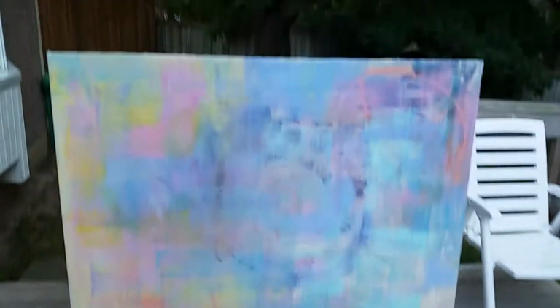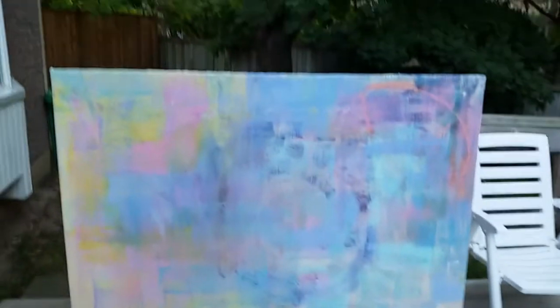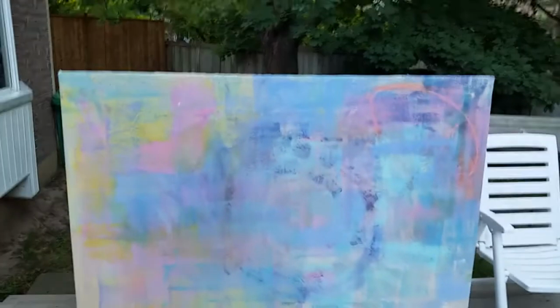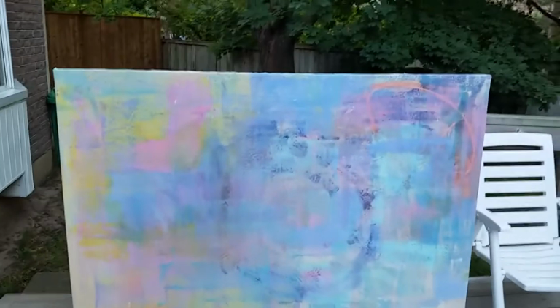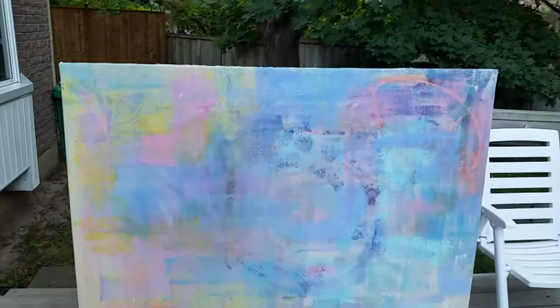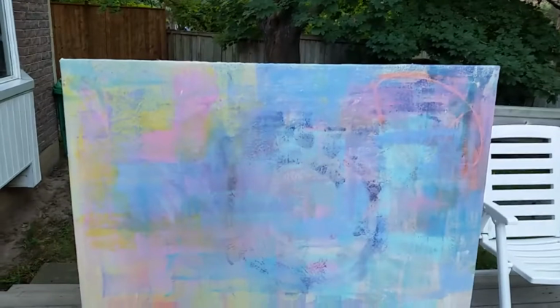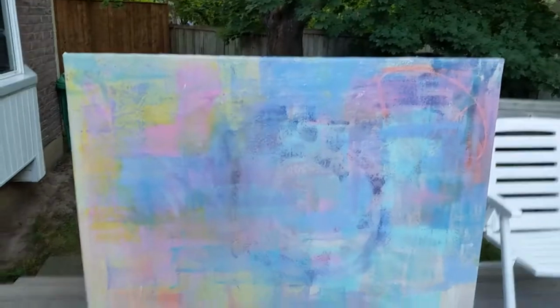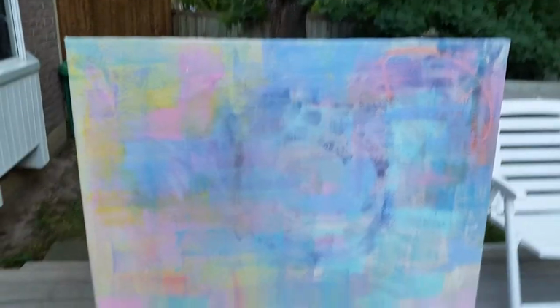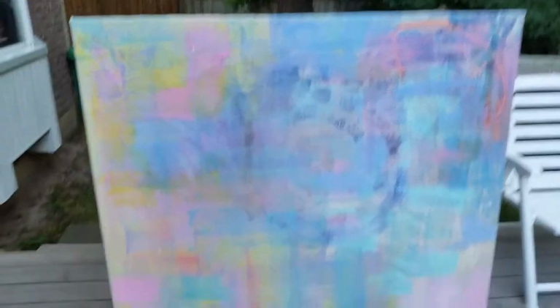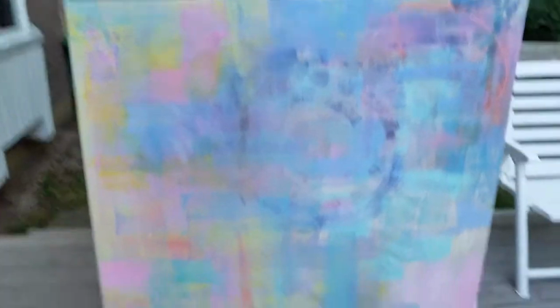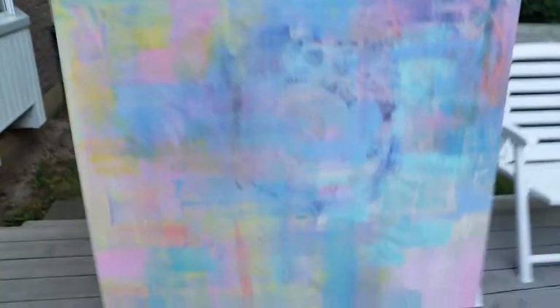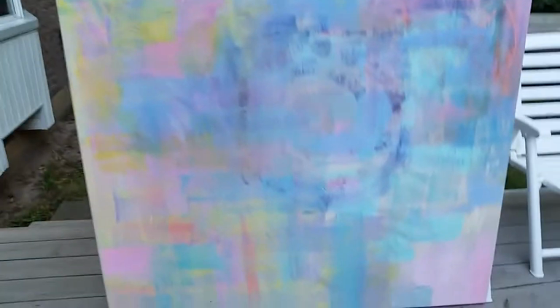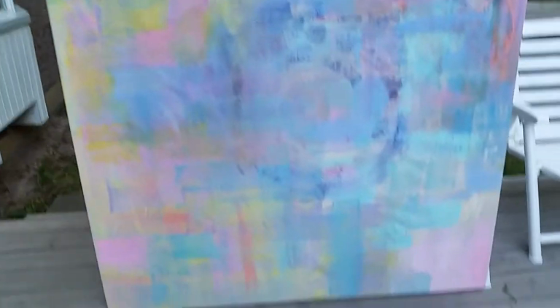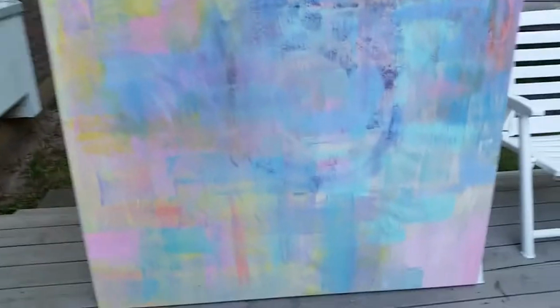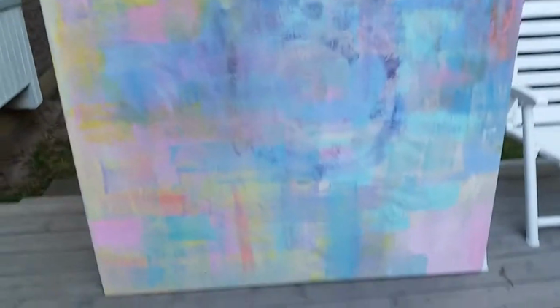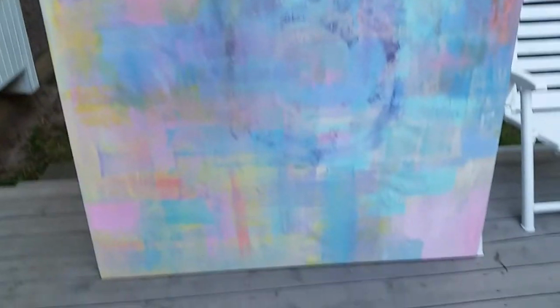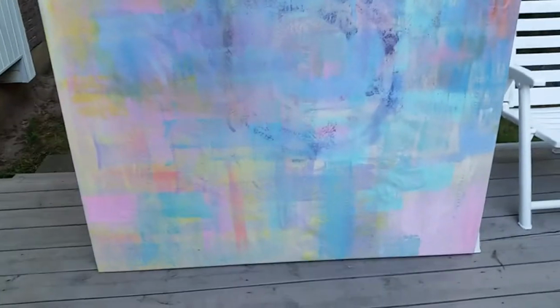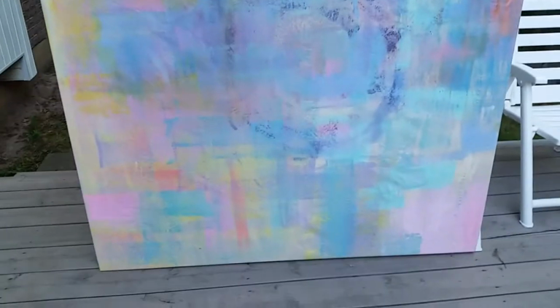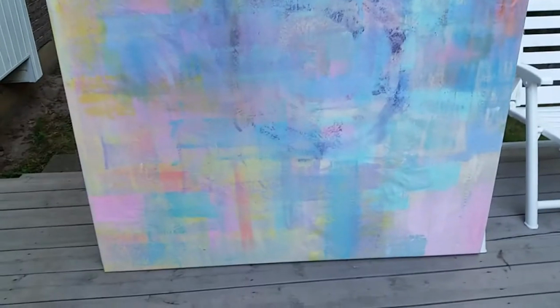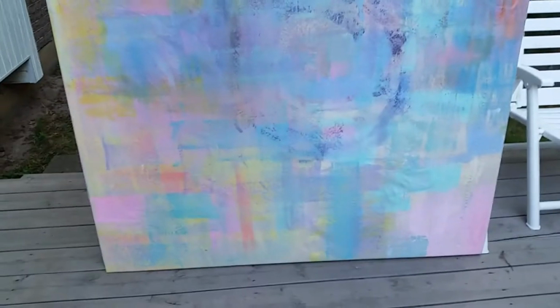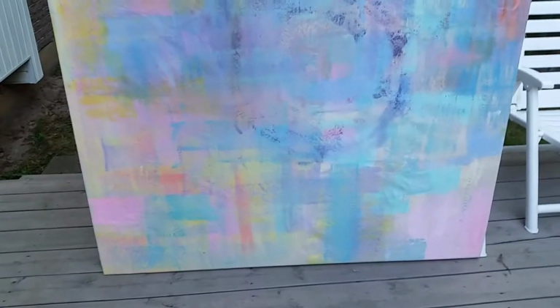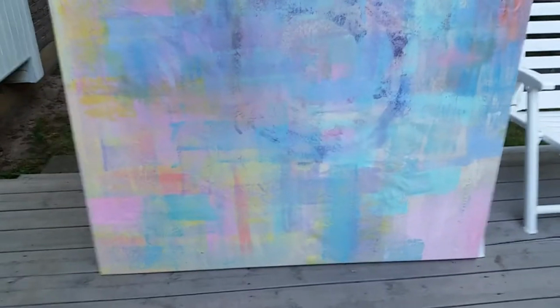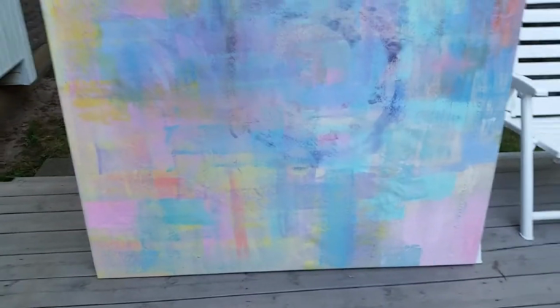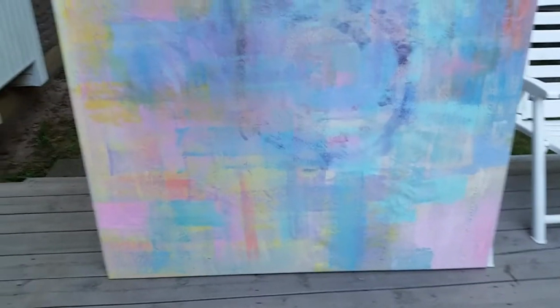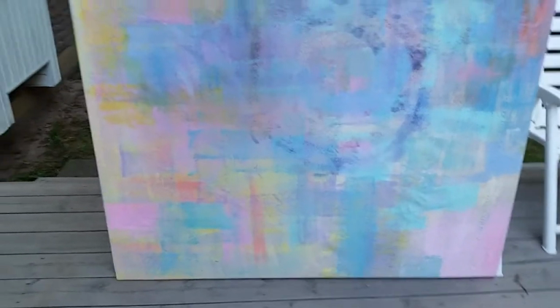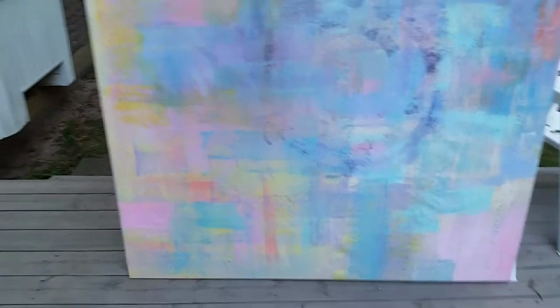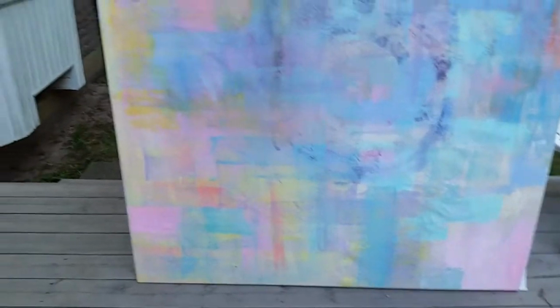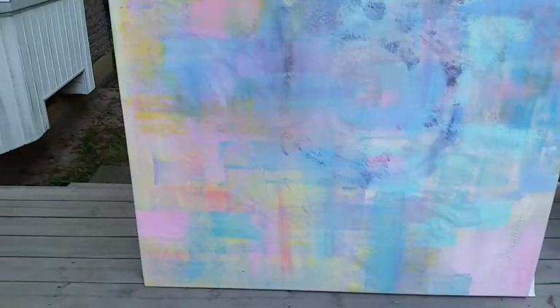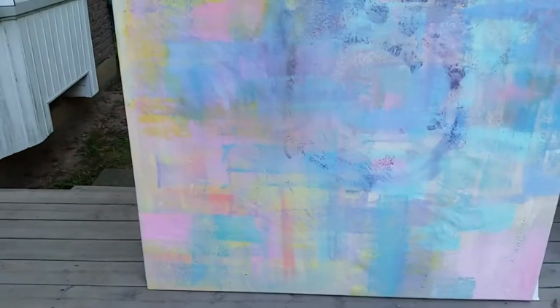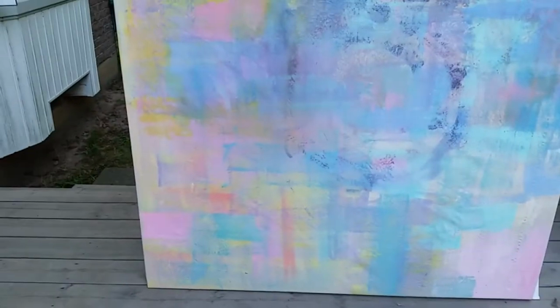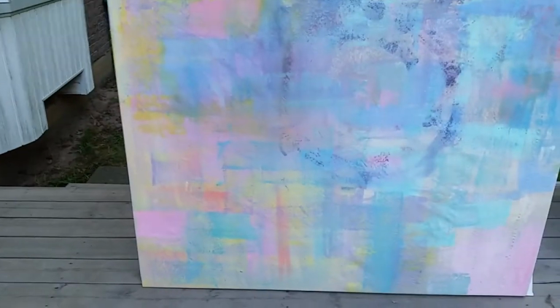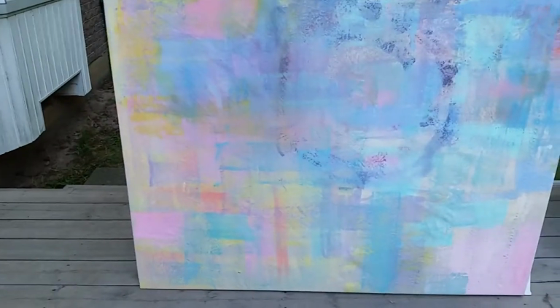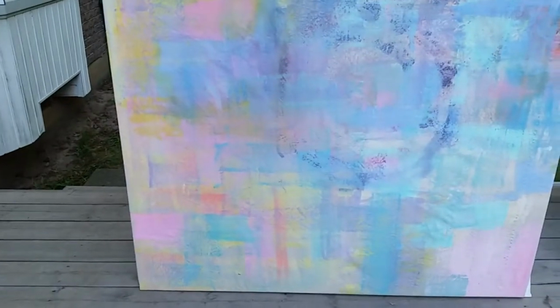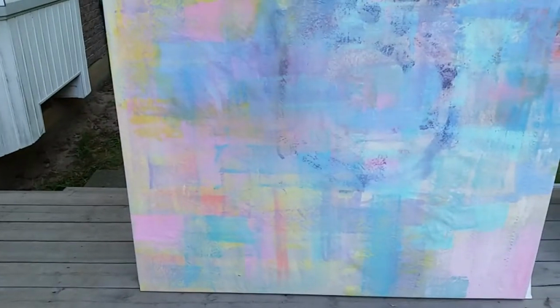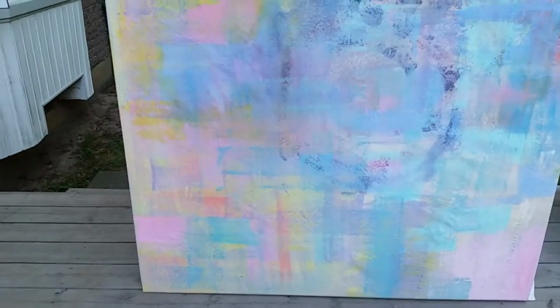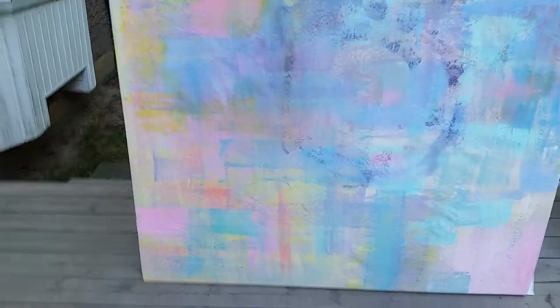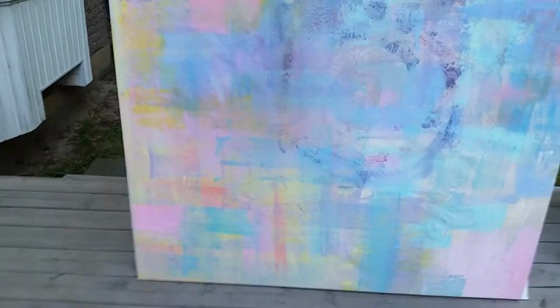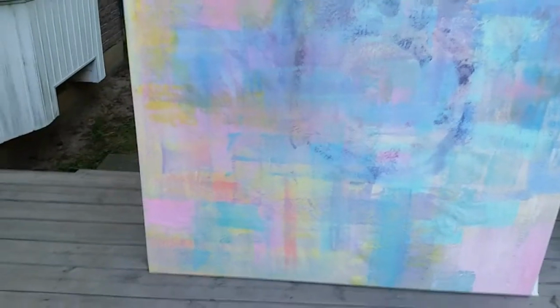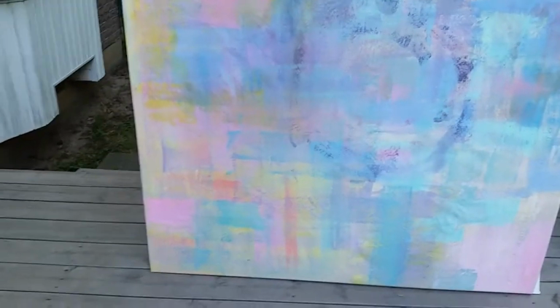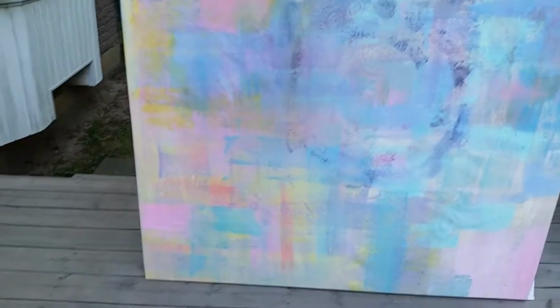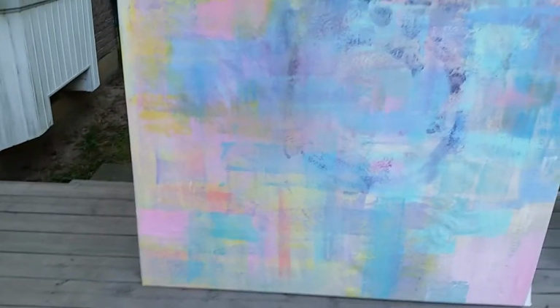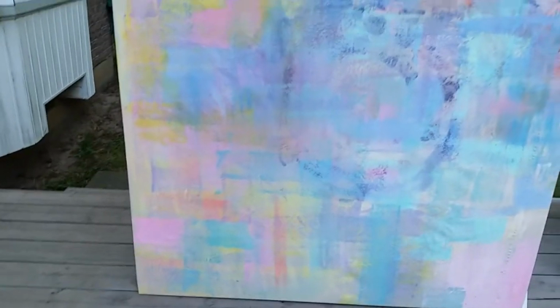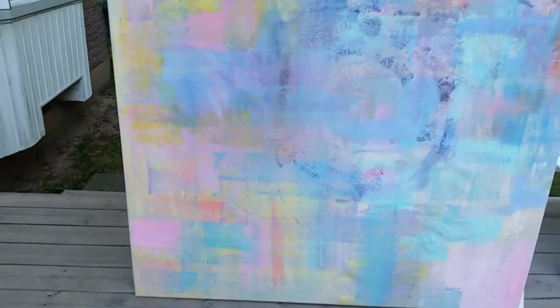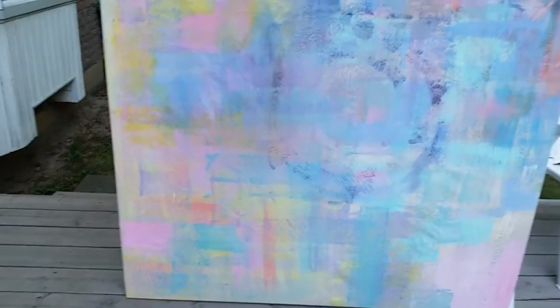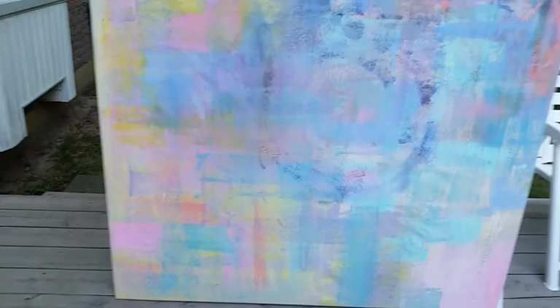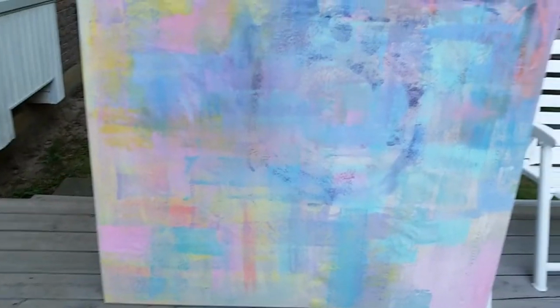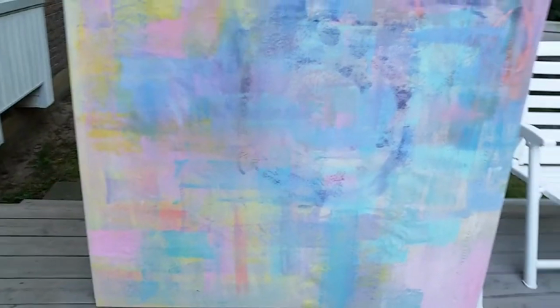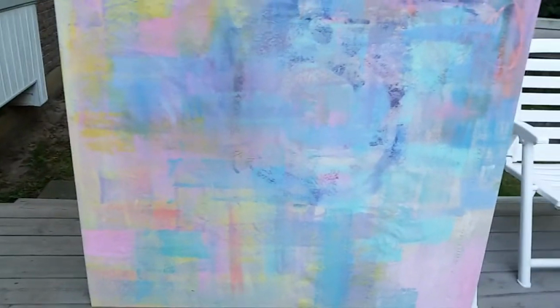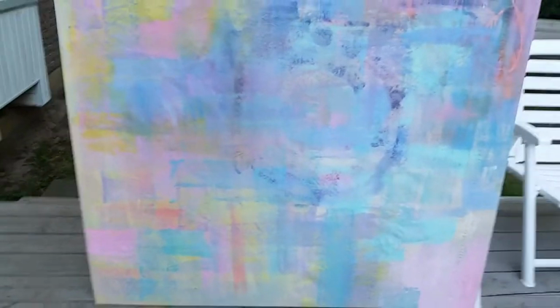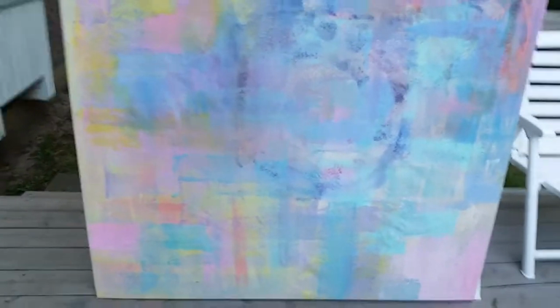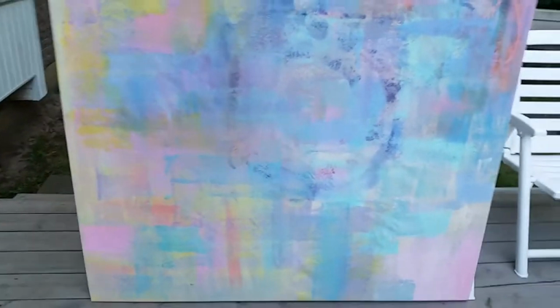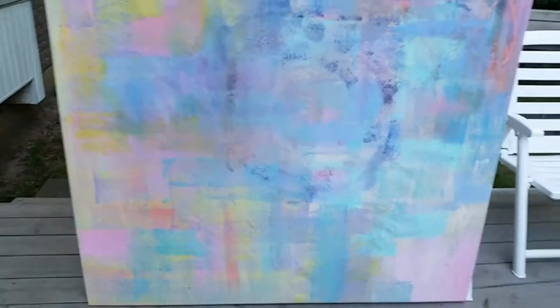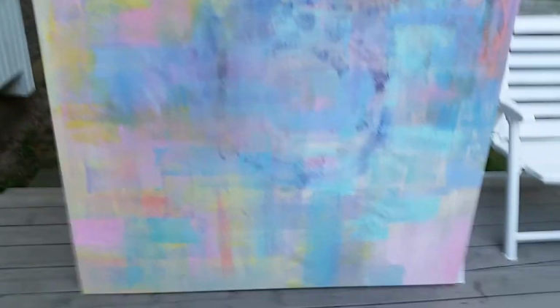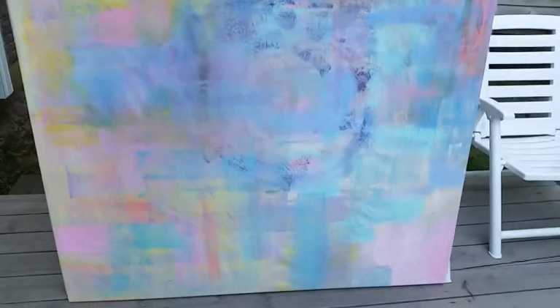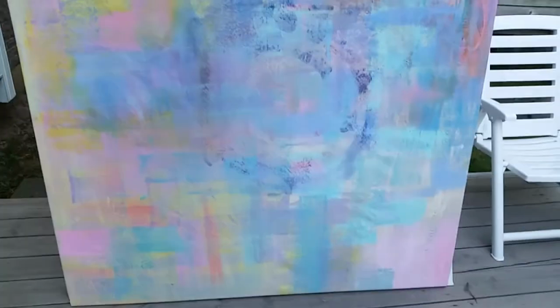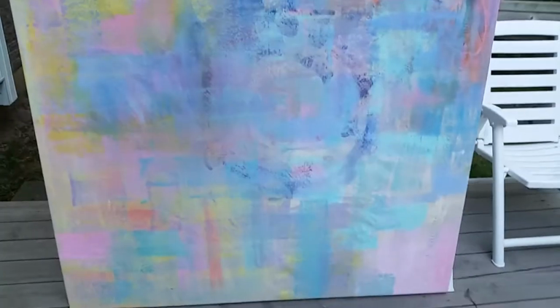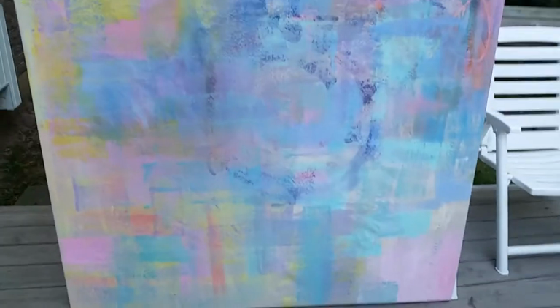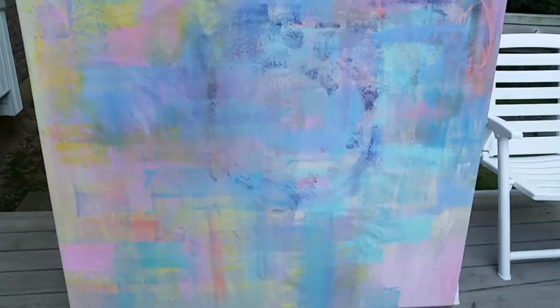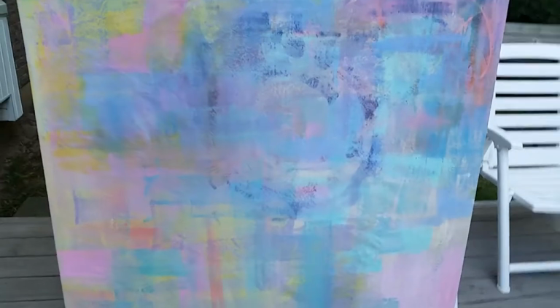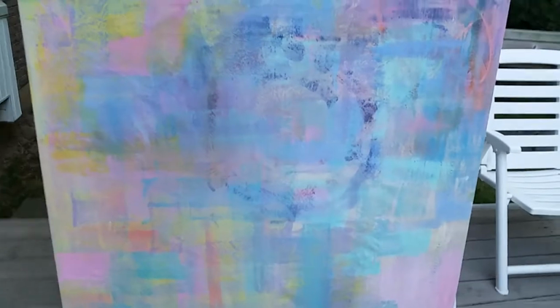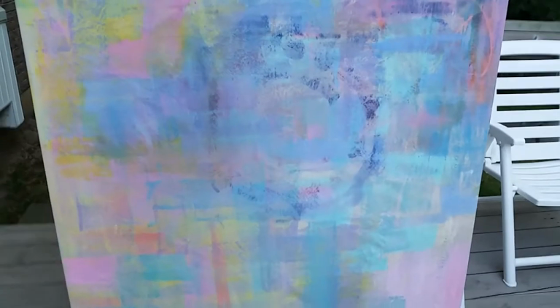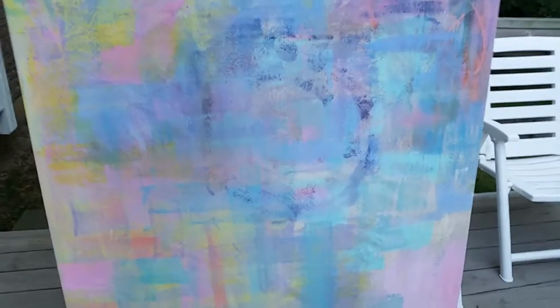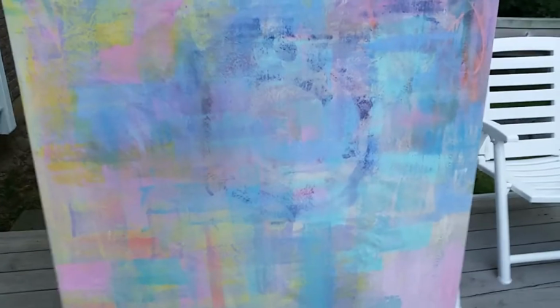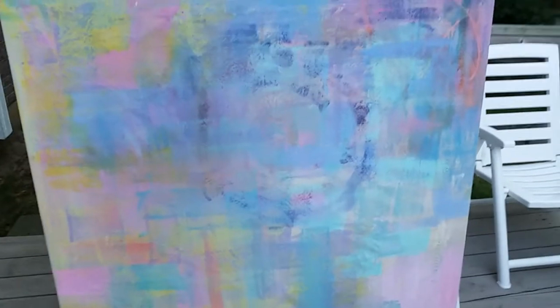That's it, the final product — framed, stapled, and done.